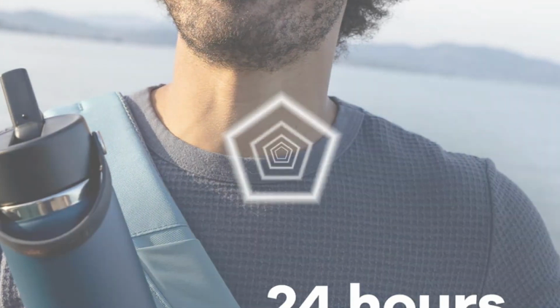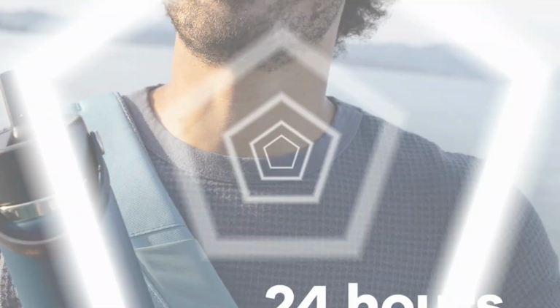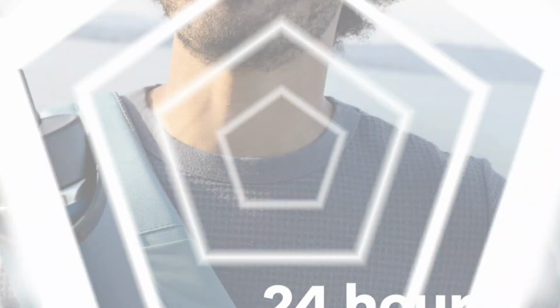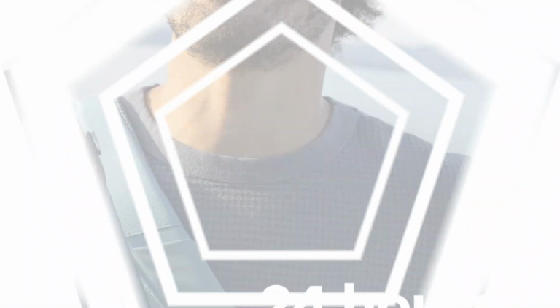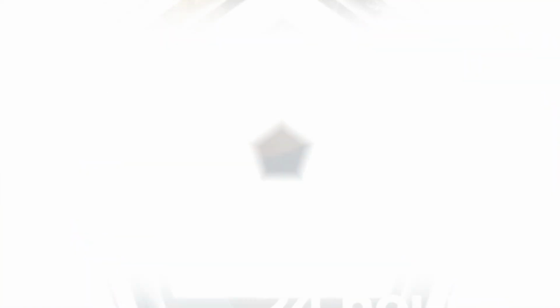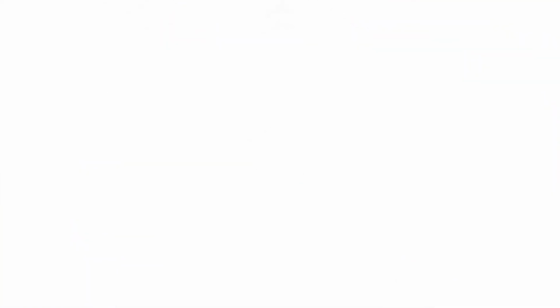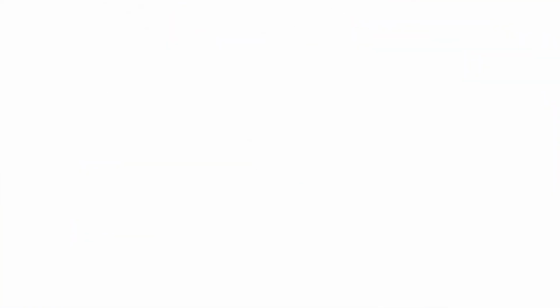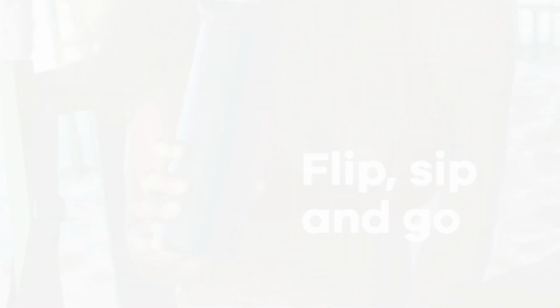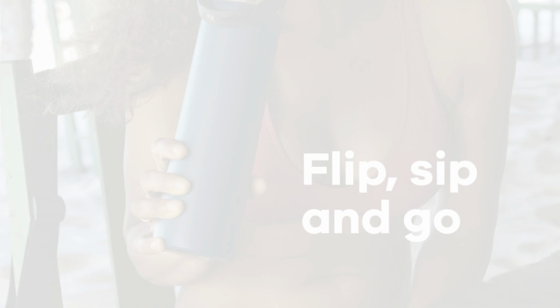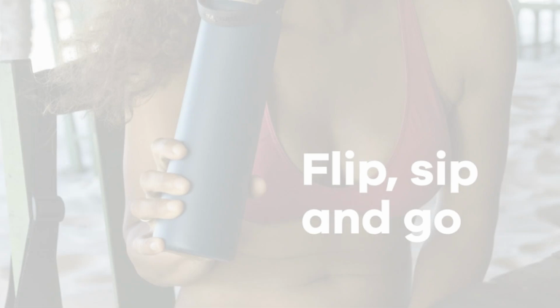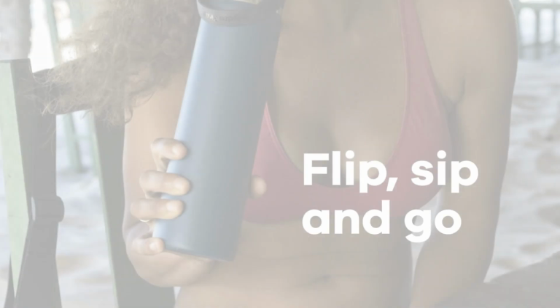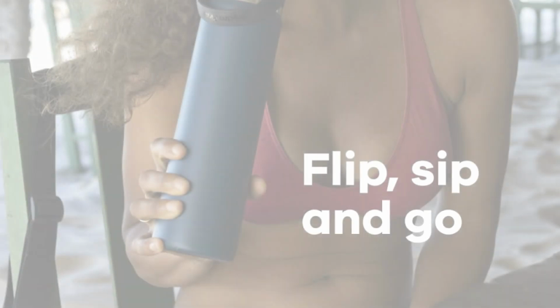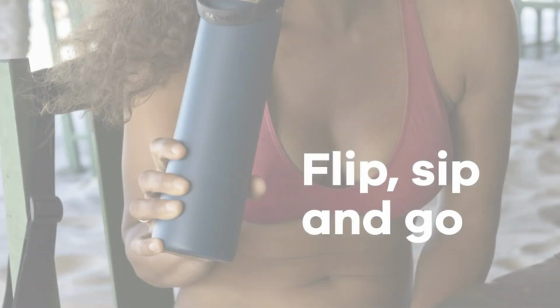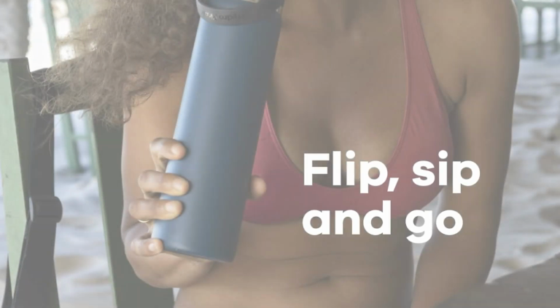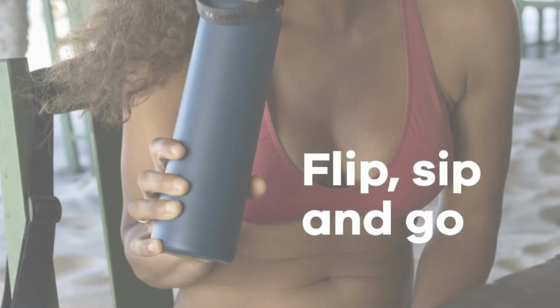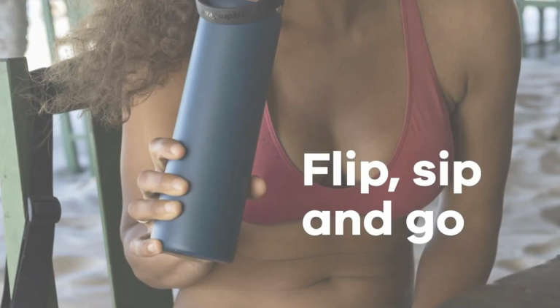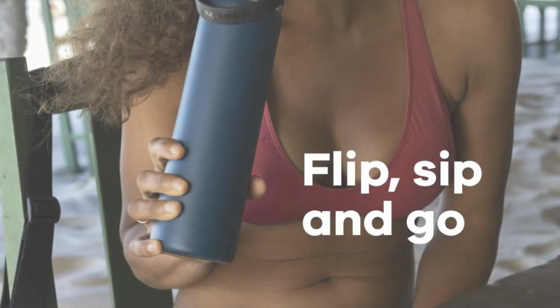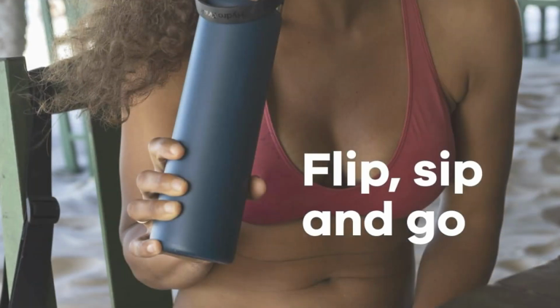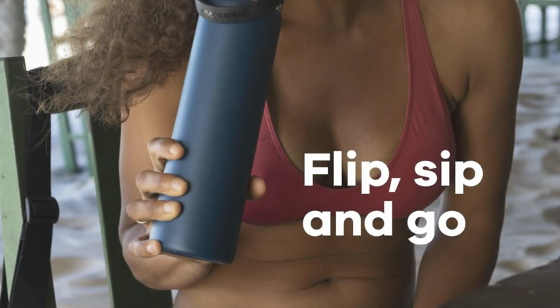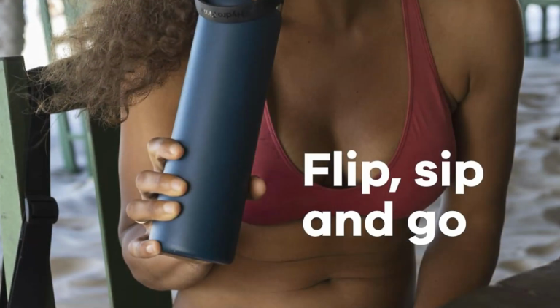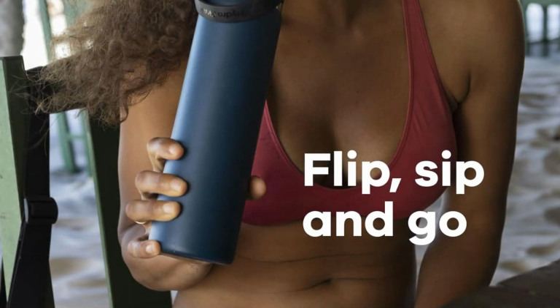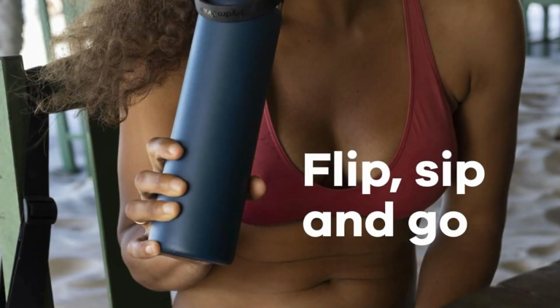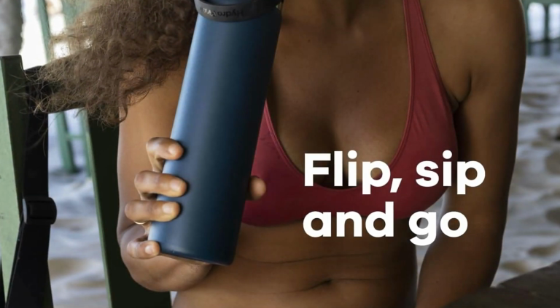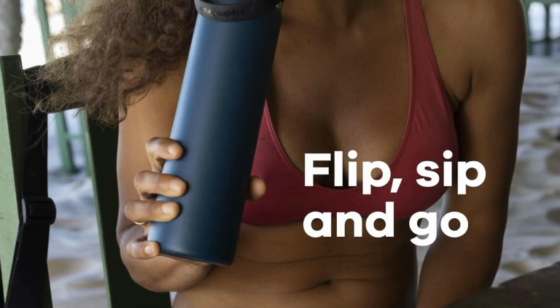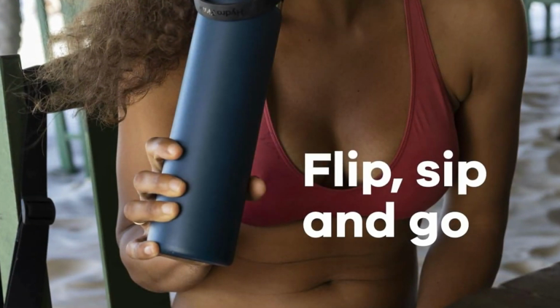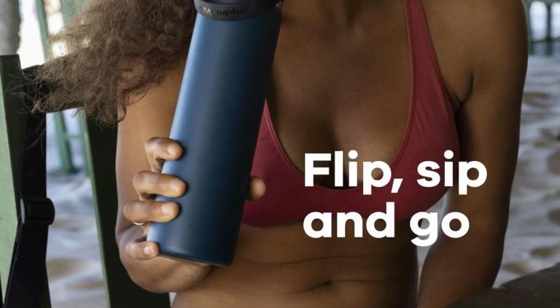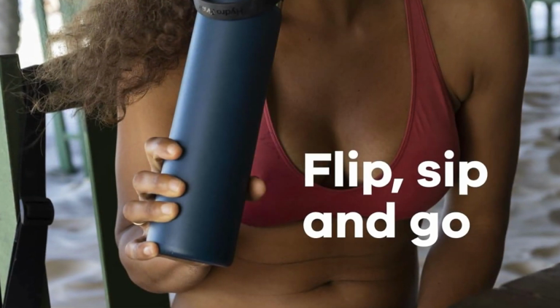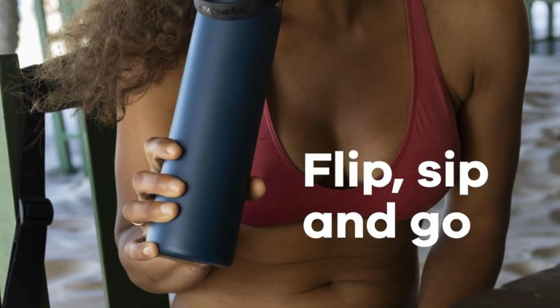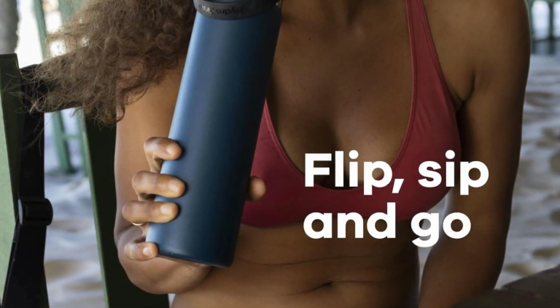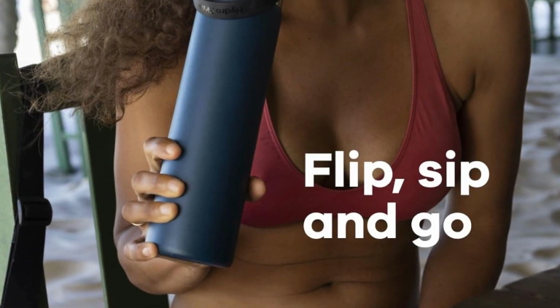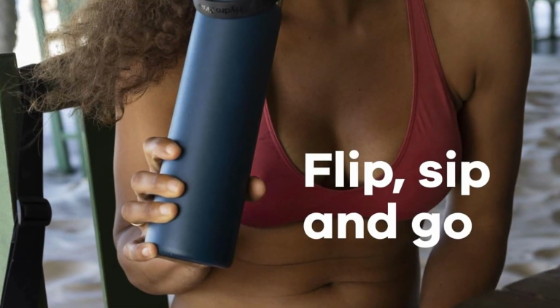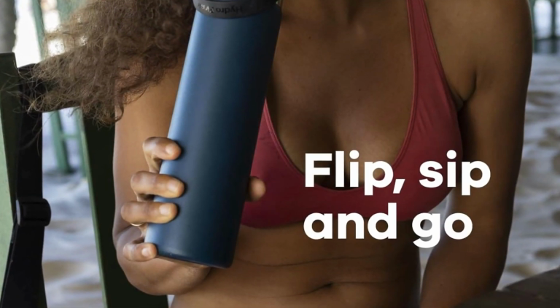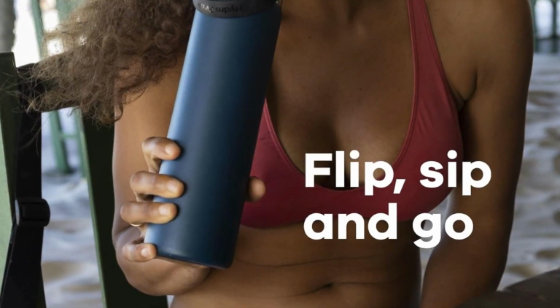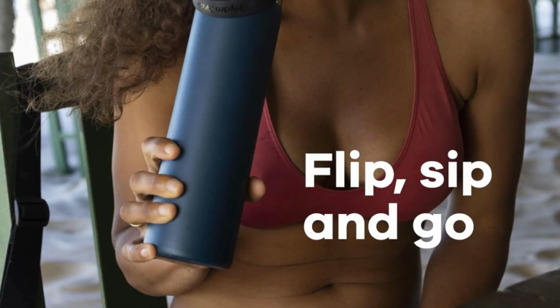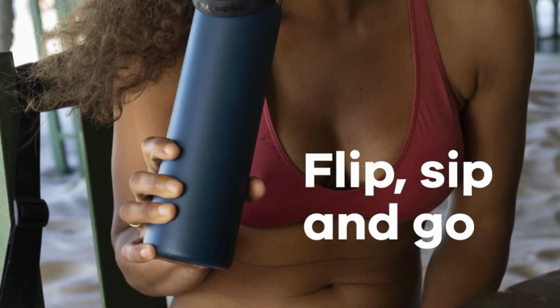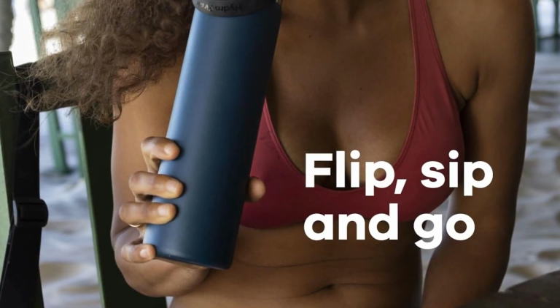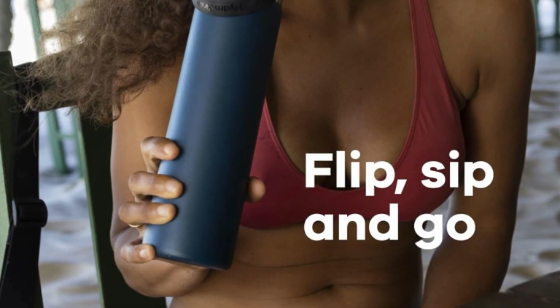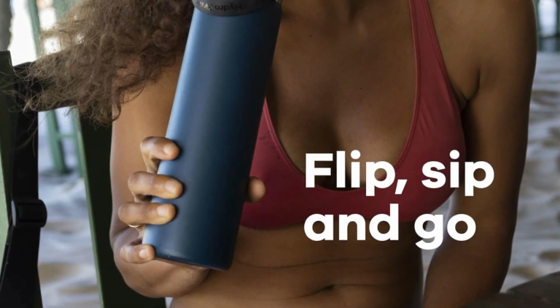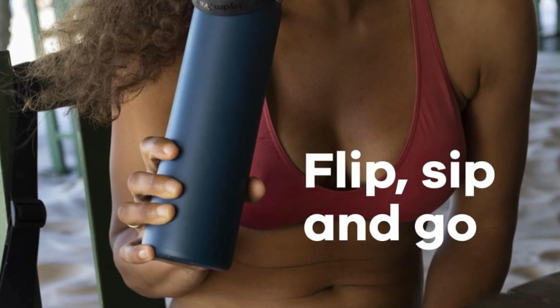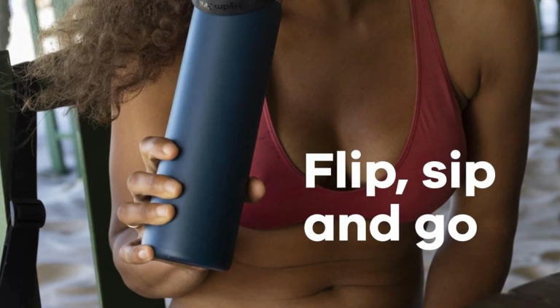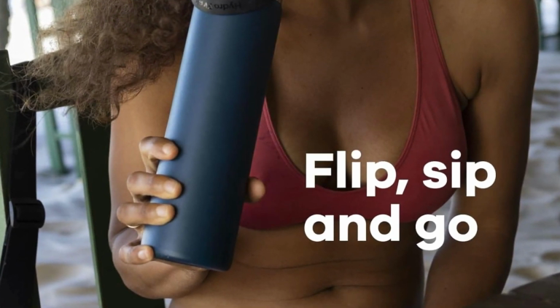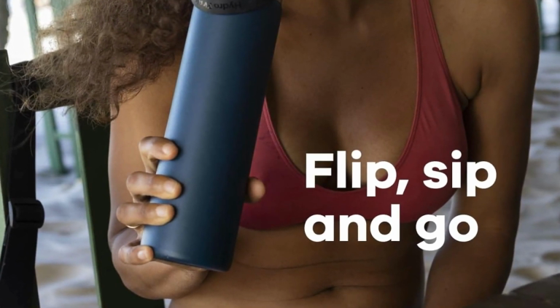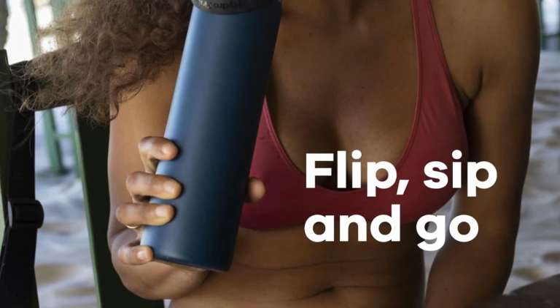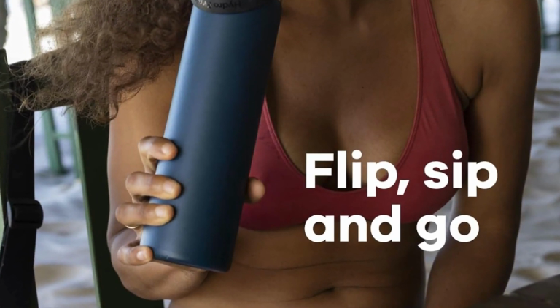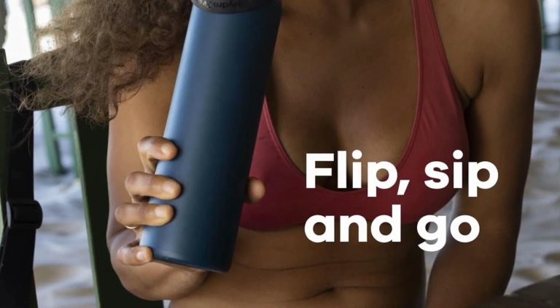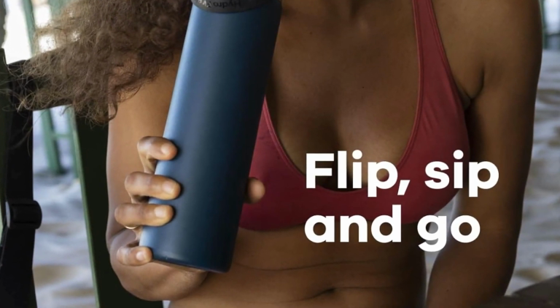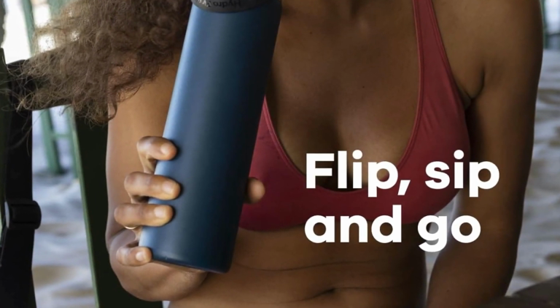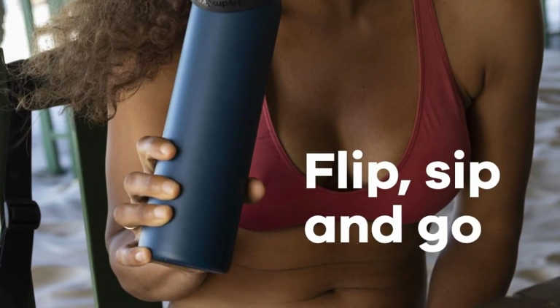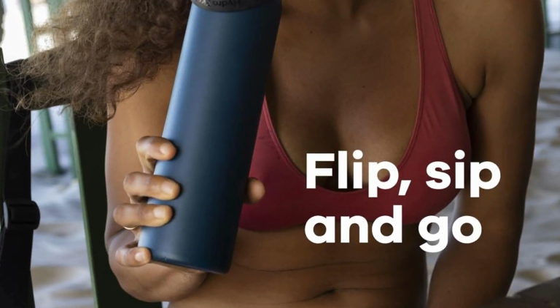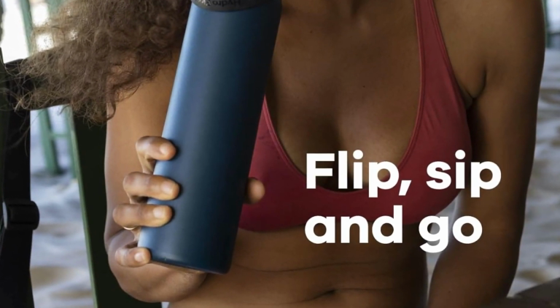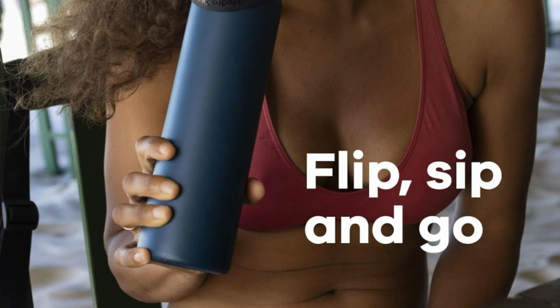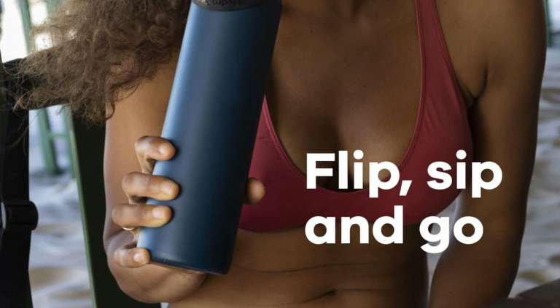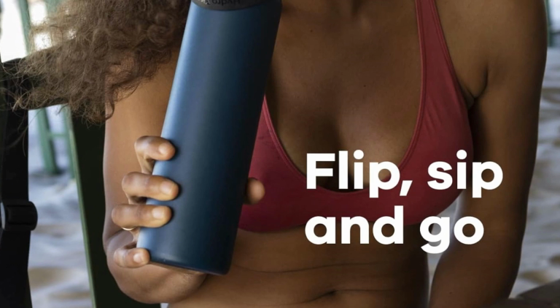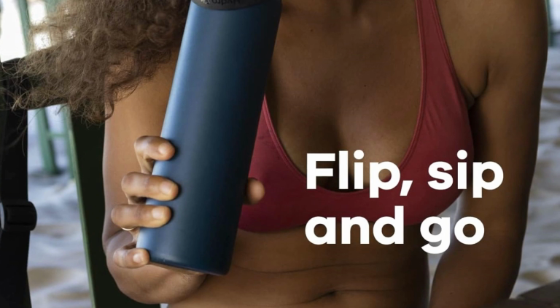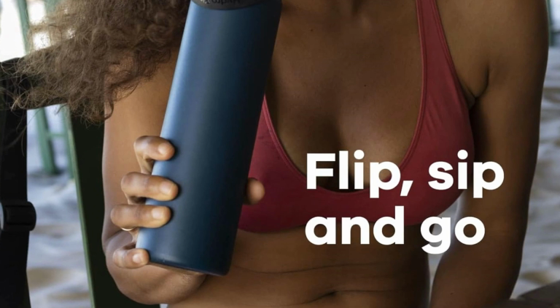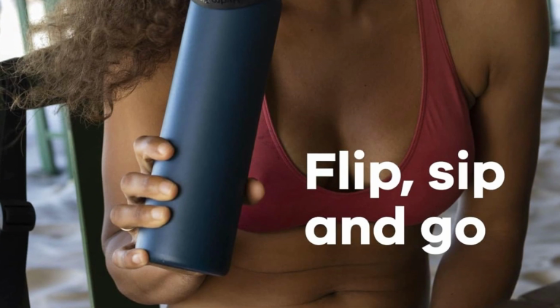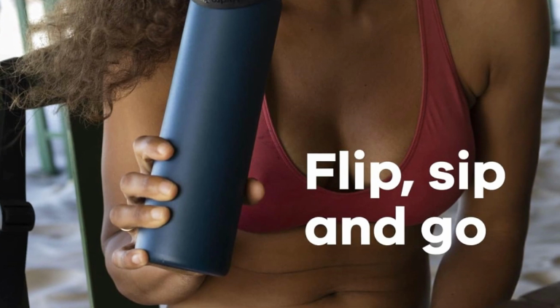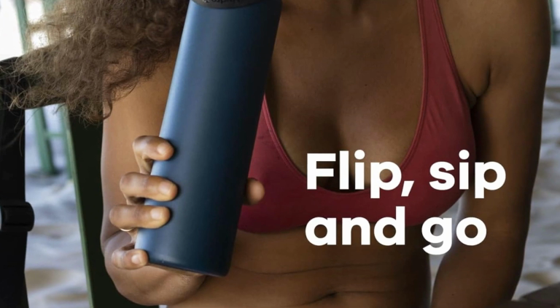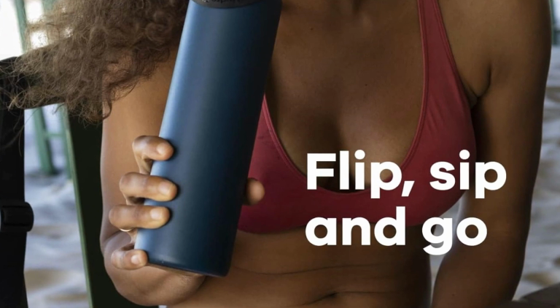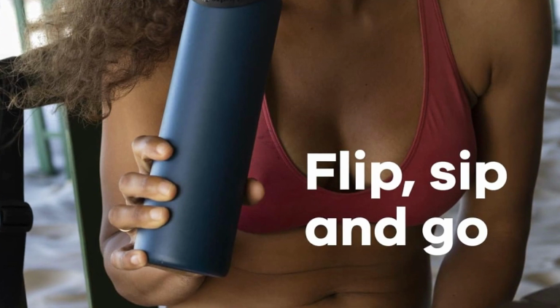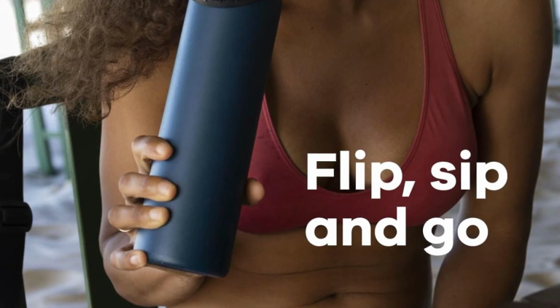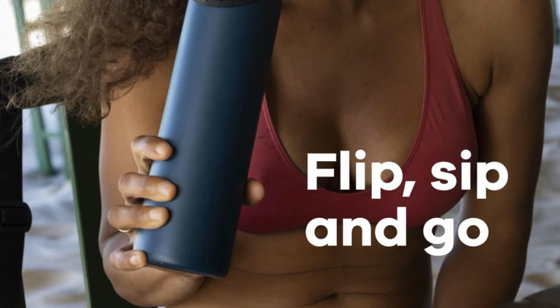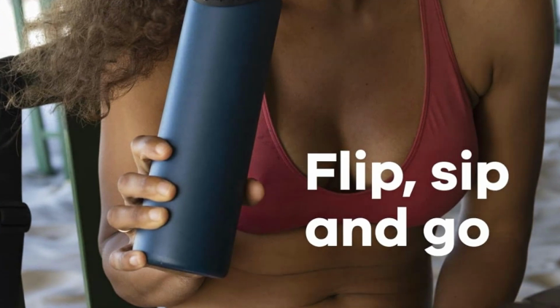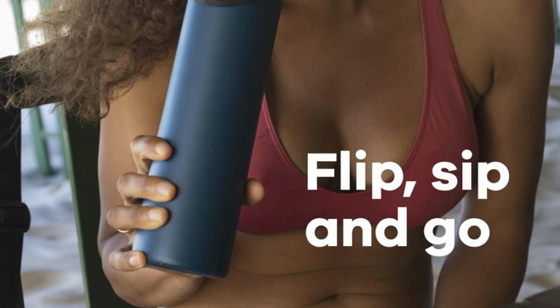It is the water bottle I personally reach for most when I'm doing barre, since I can flip the straw up and carry it around while going from barre to floor to mat.